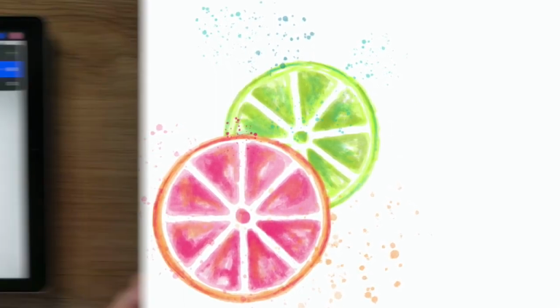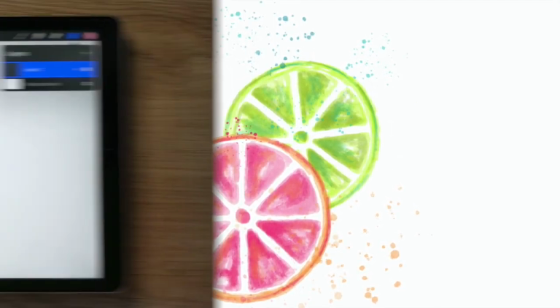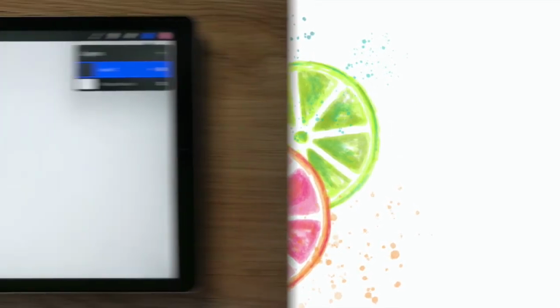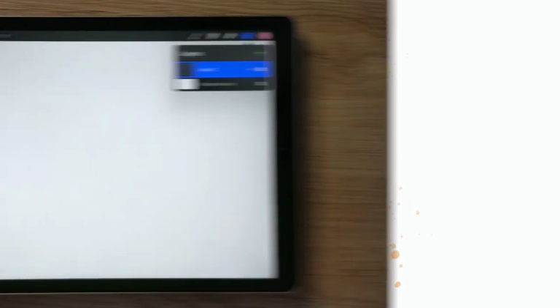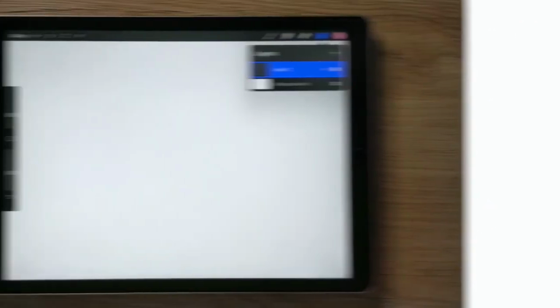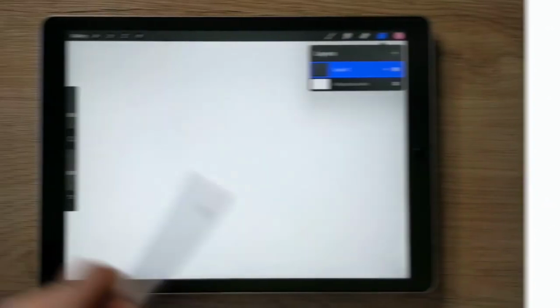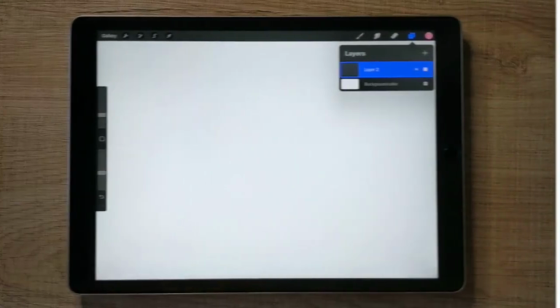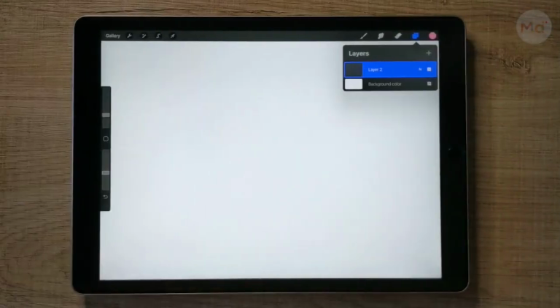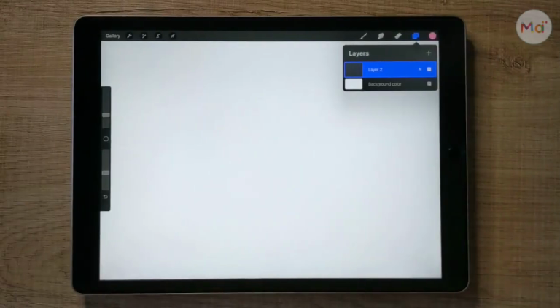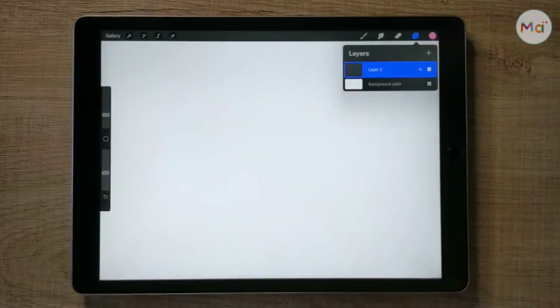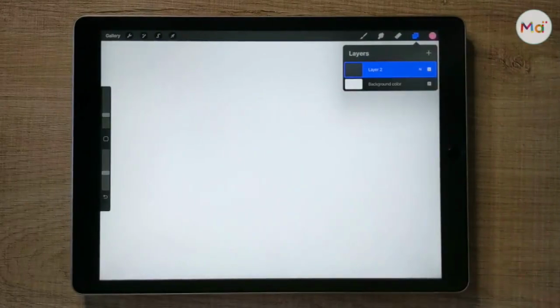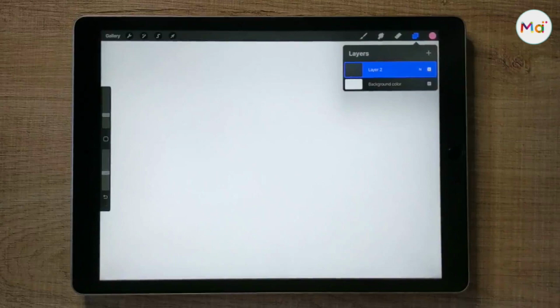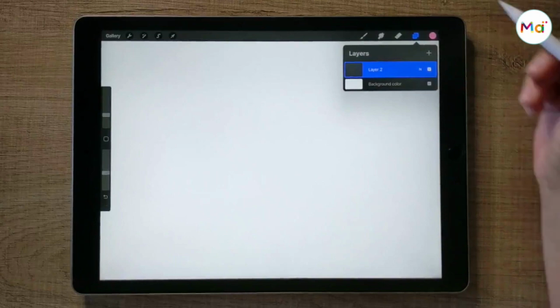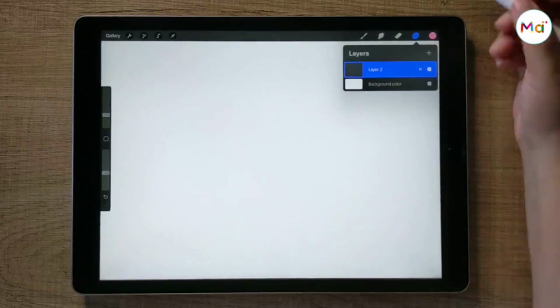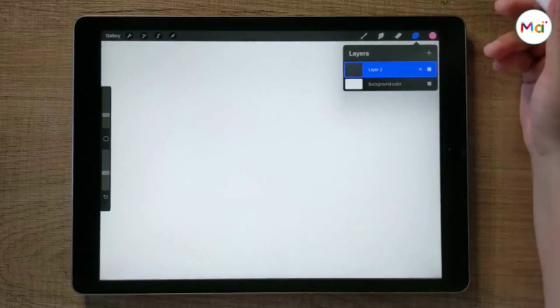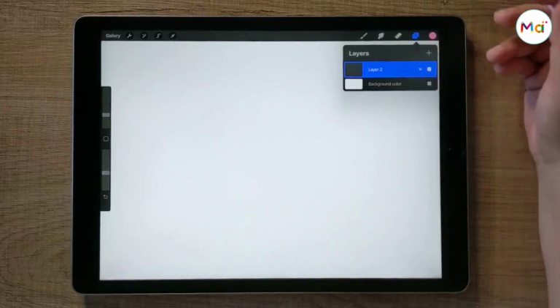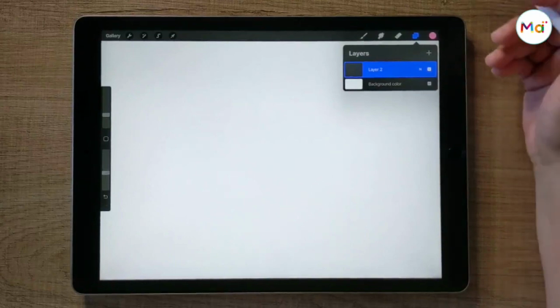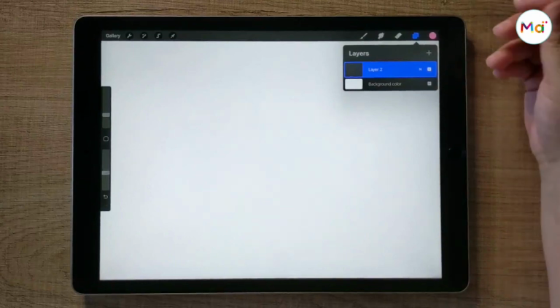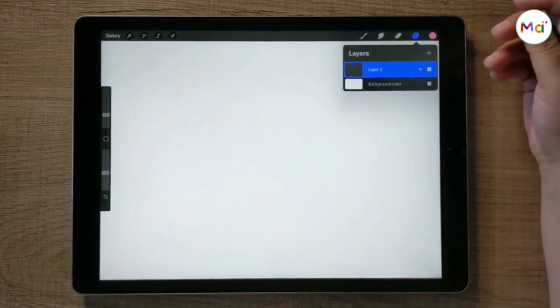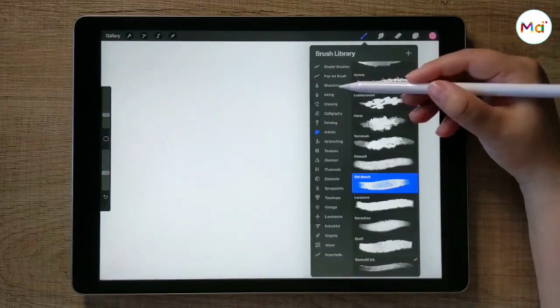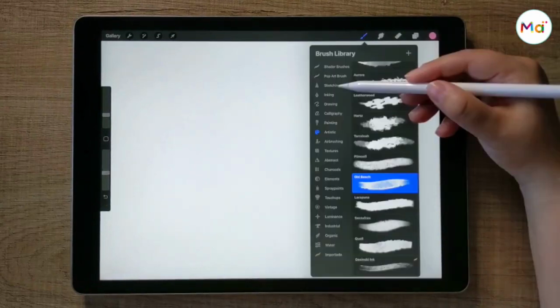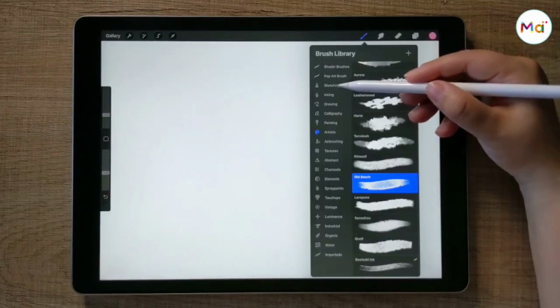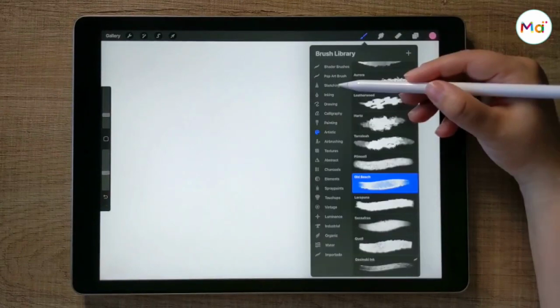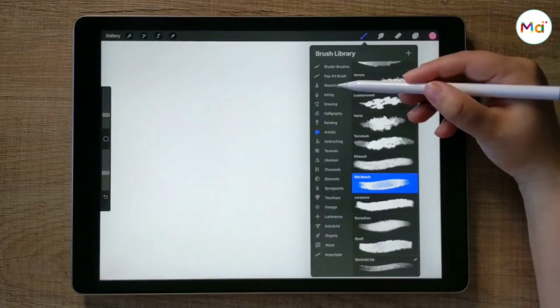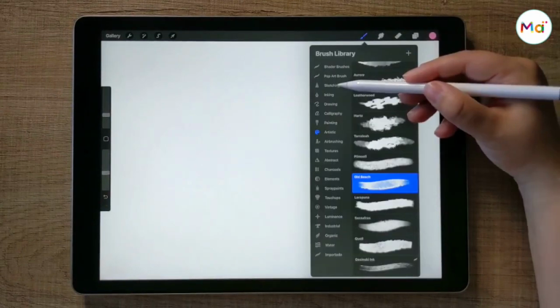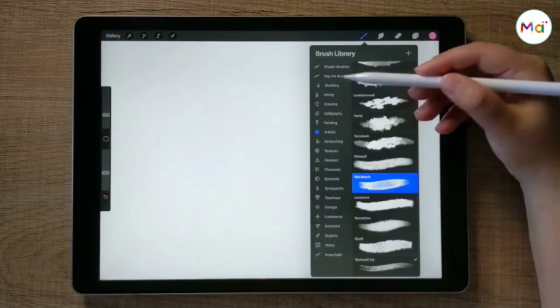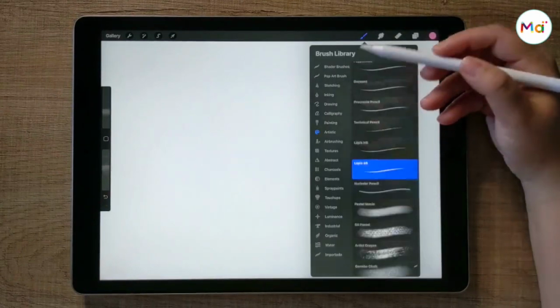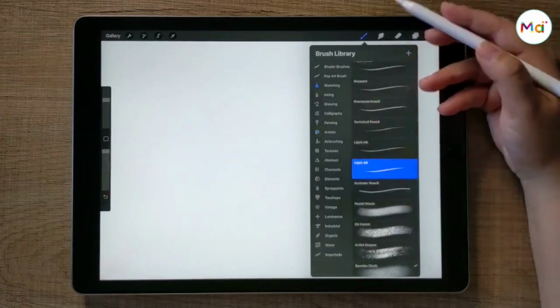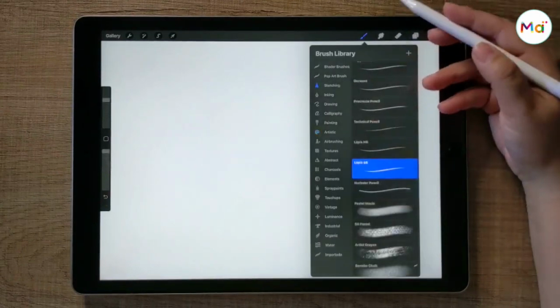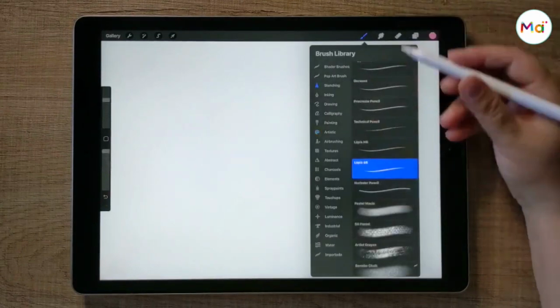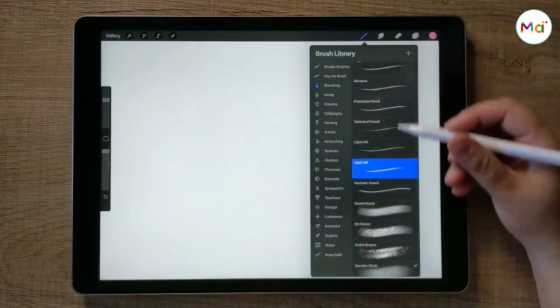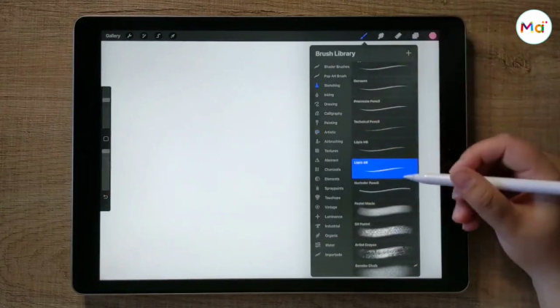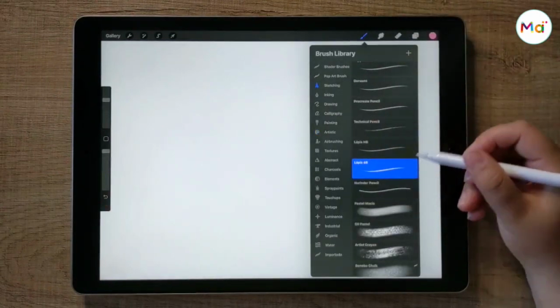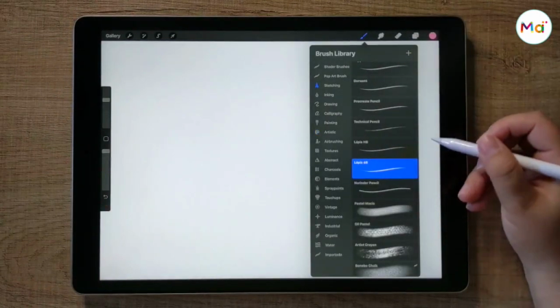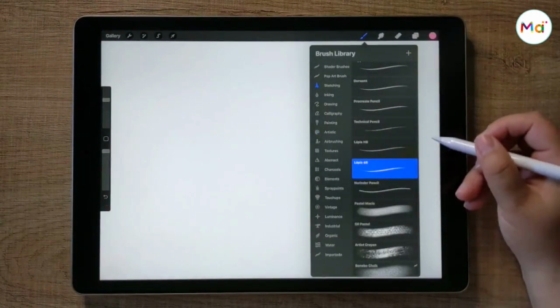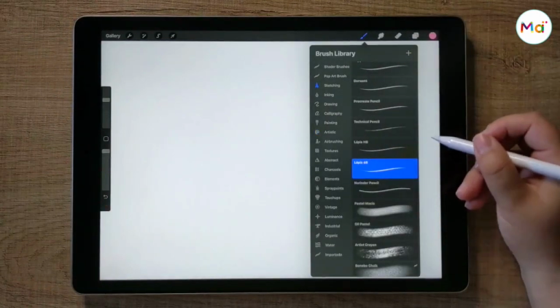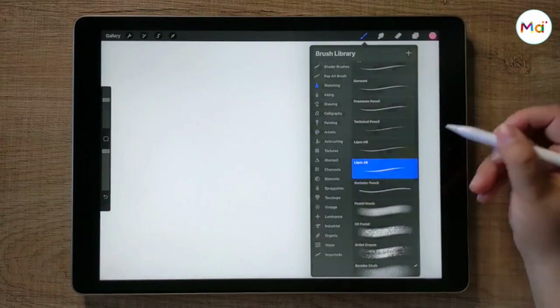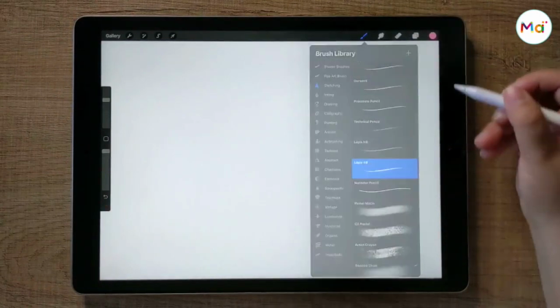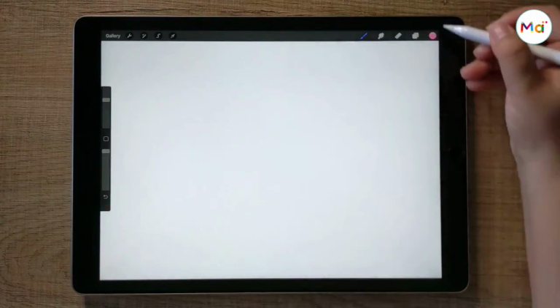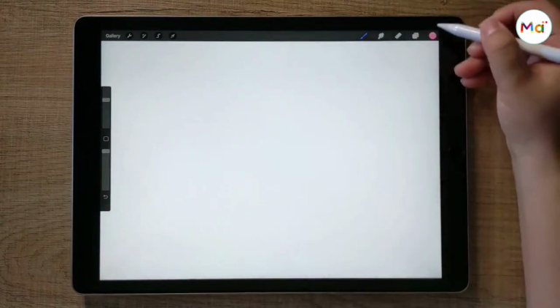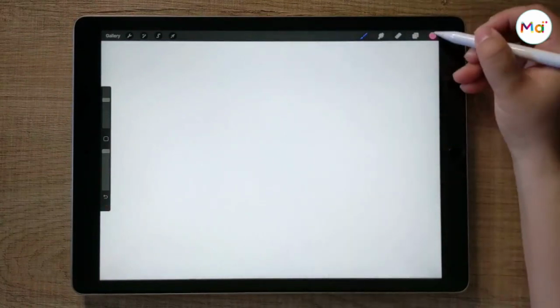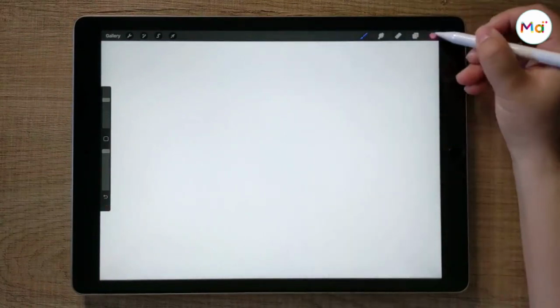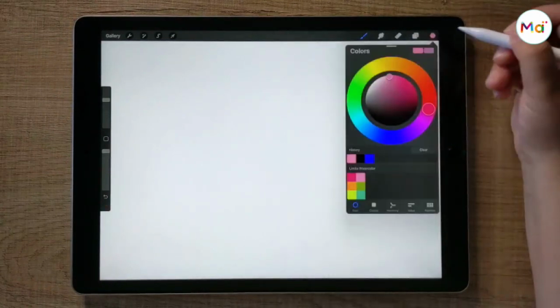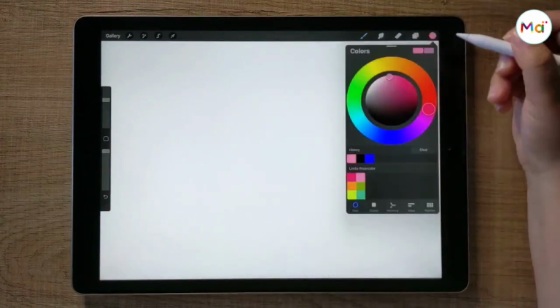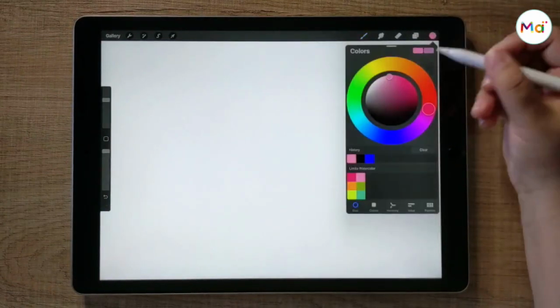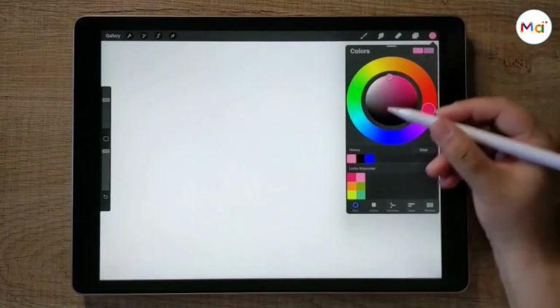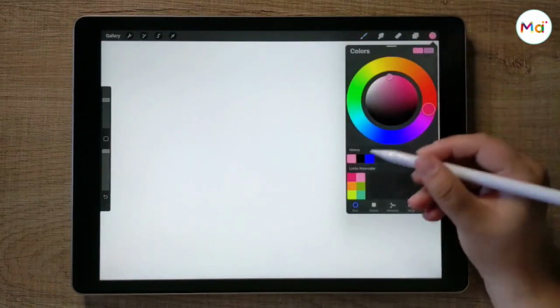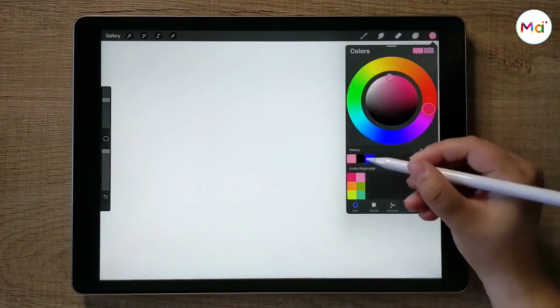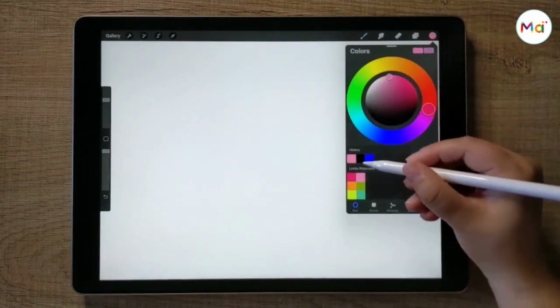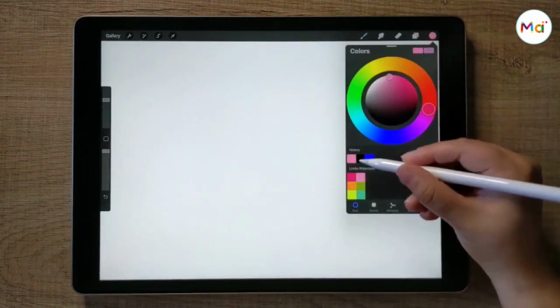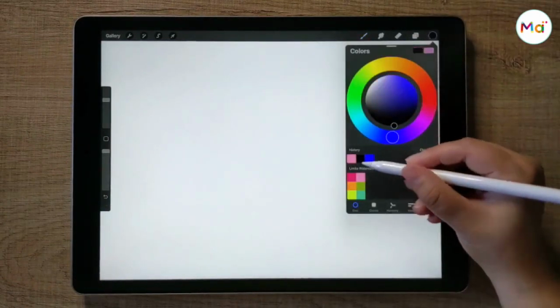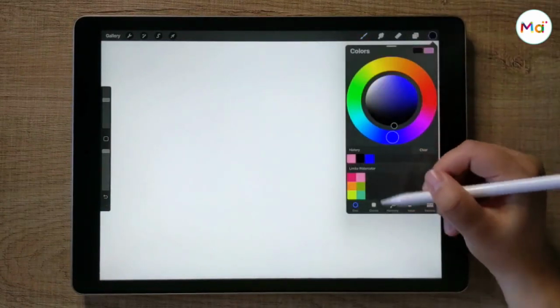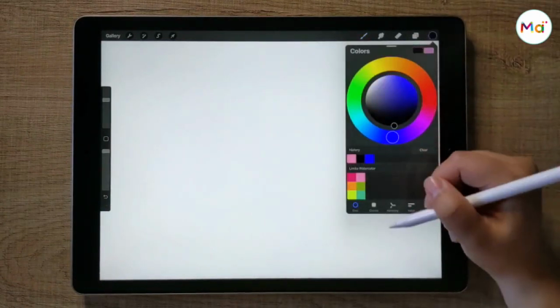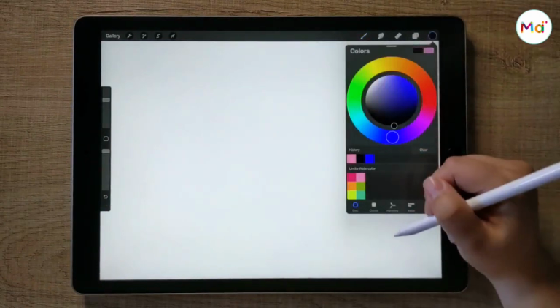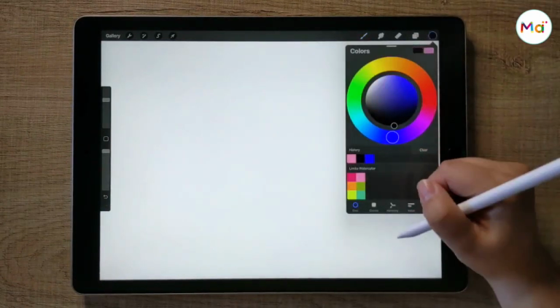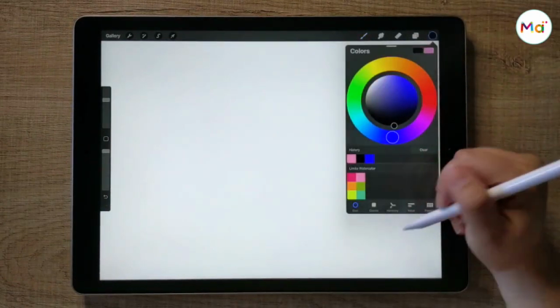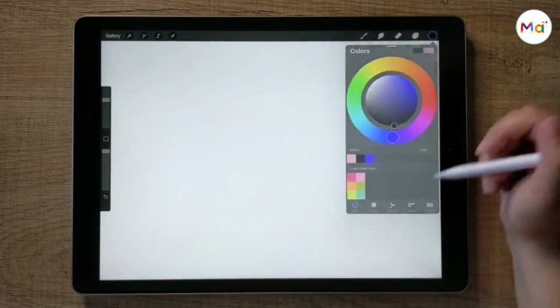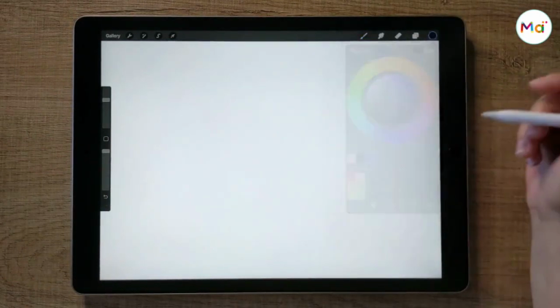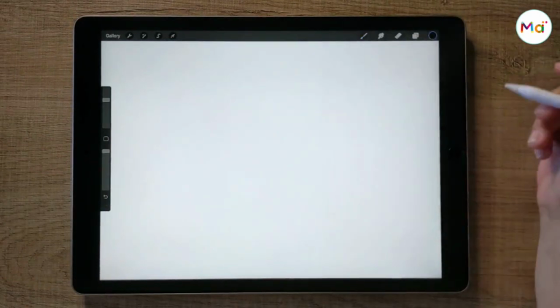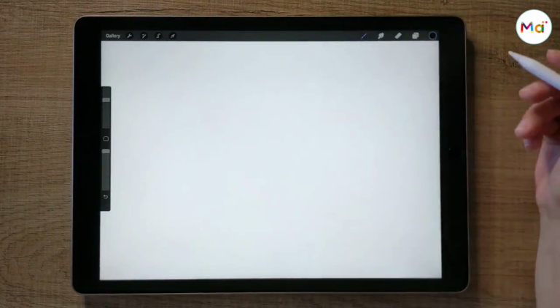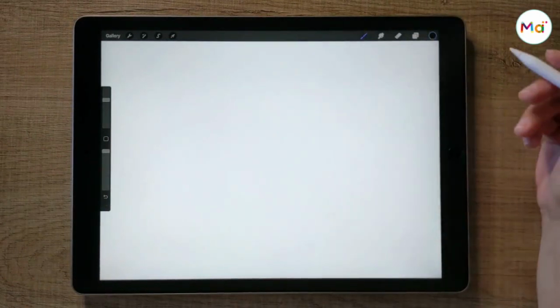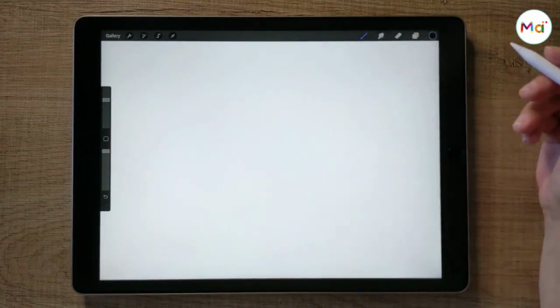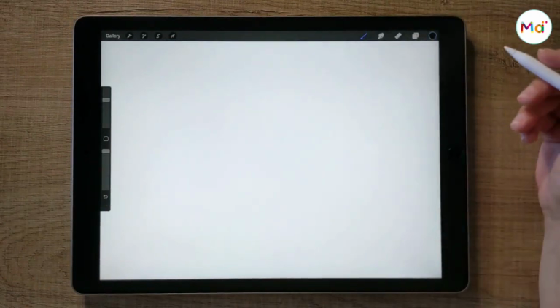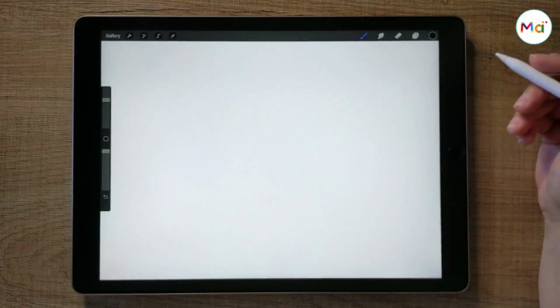Hey guys! Today I'm gonna show you how to draw and paint a lemon slice with a watercolor effect. So let's start!